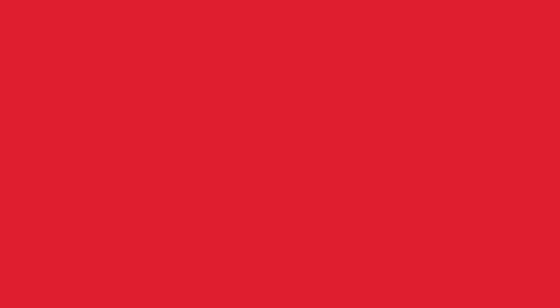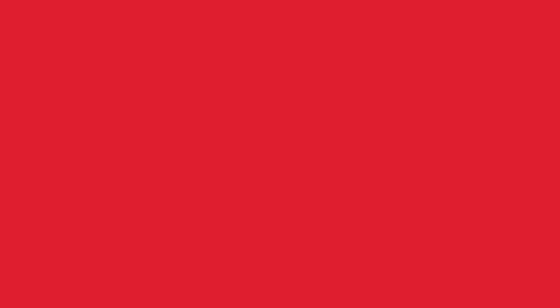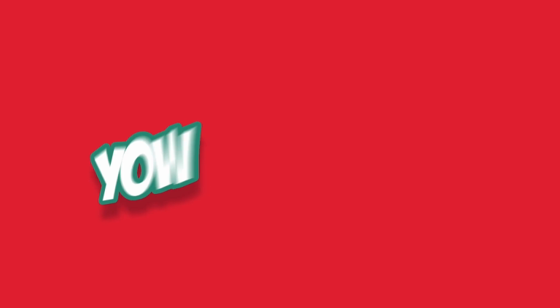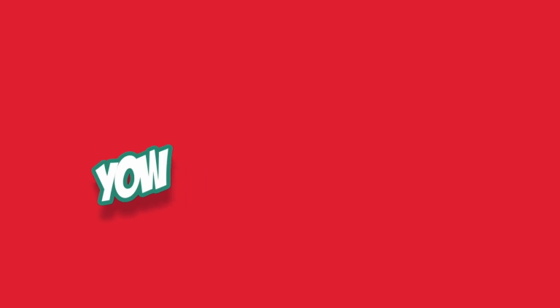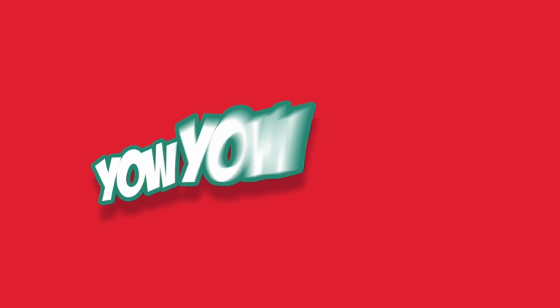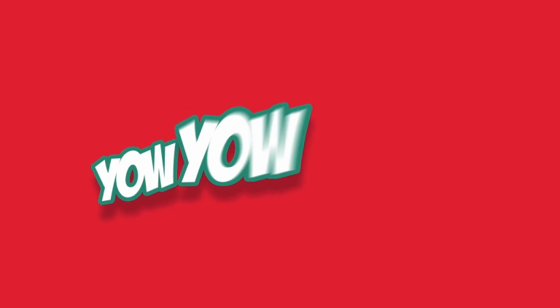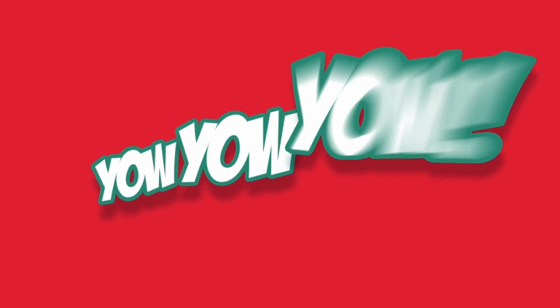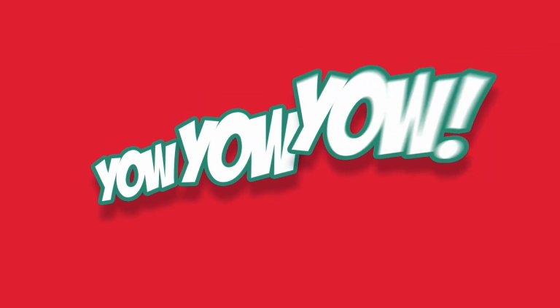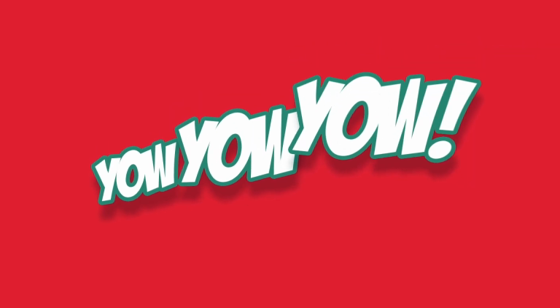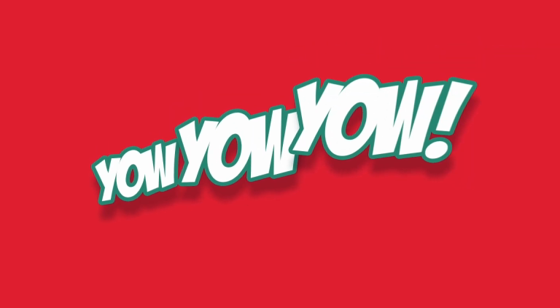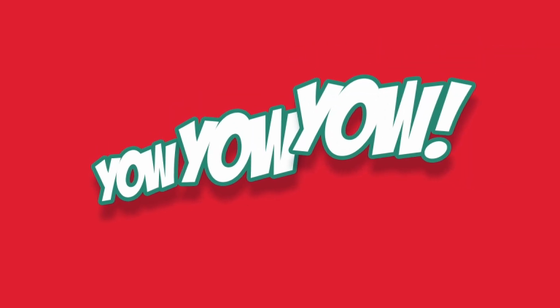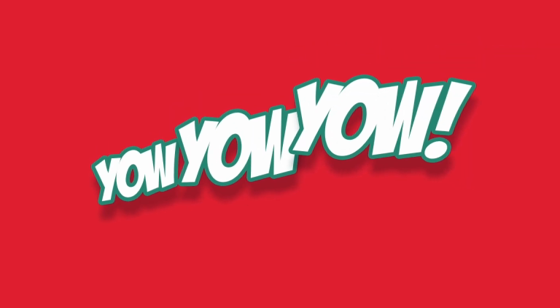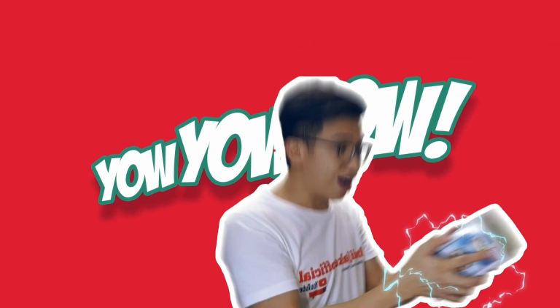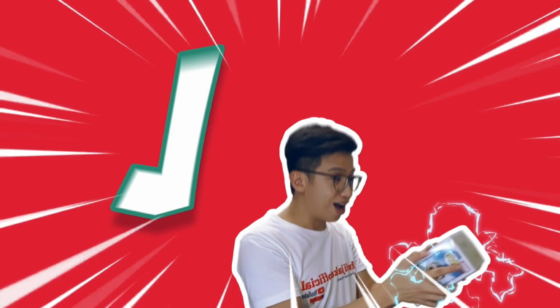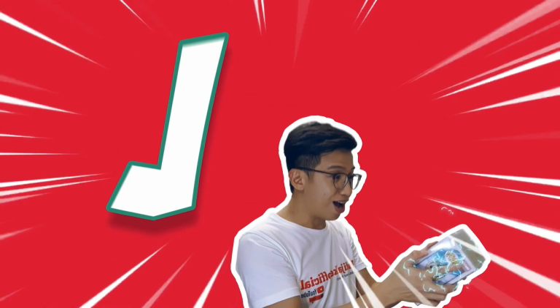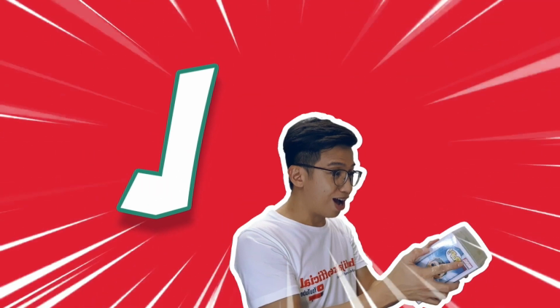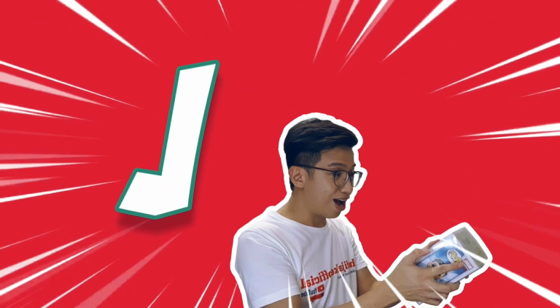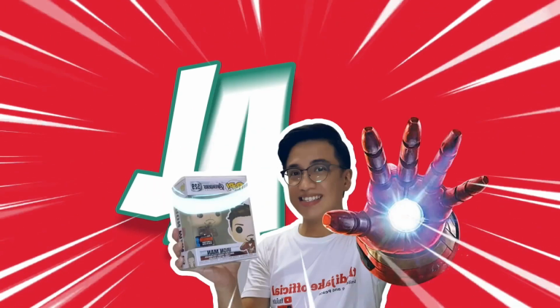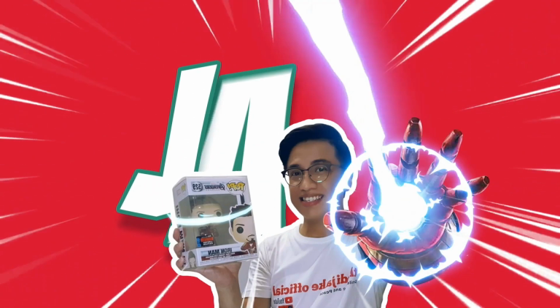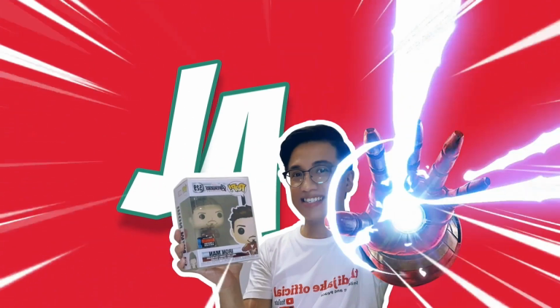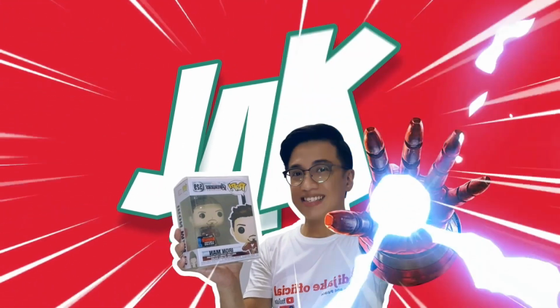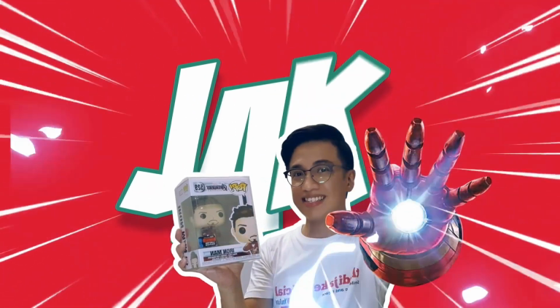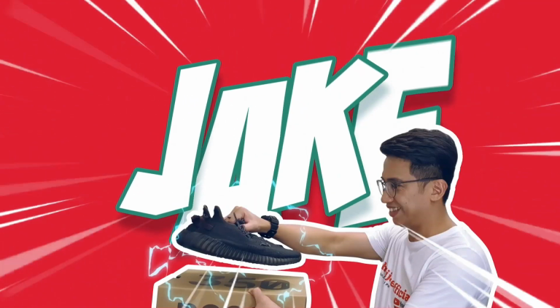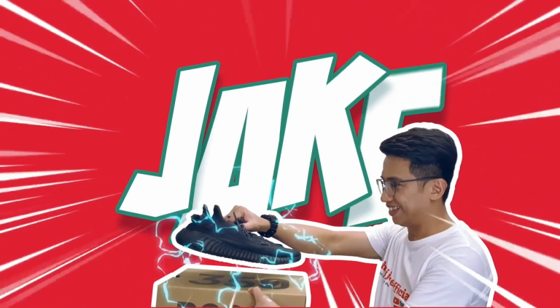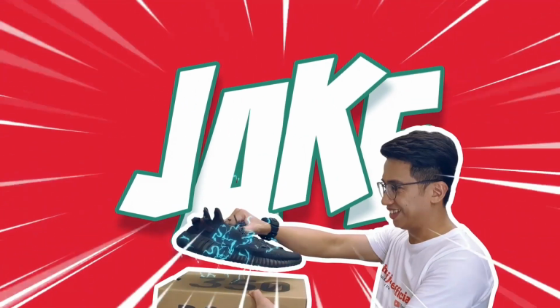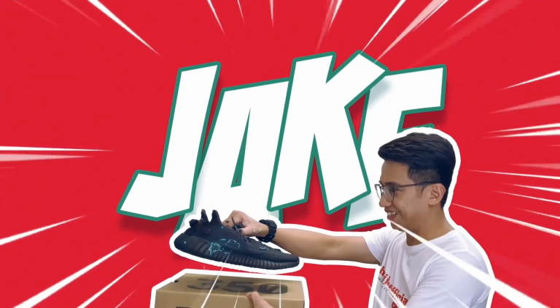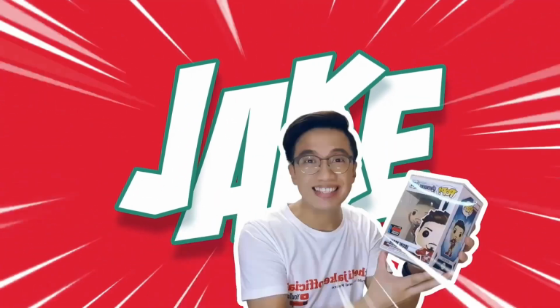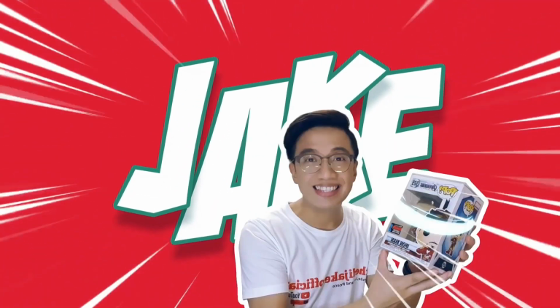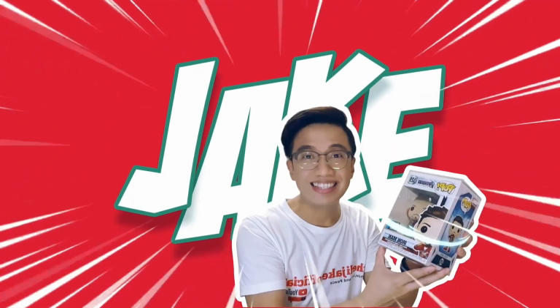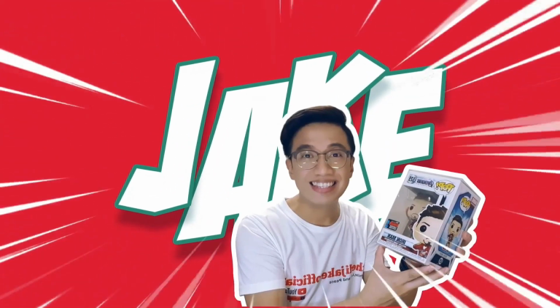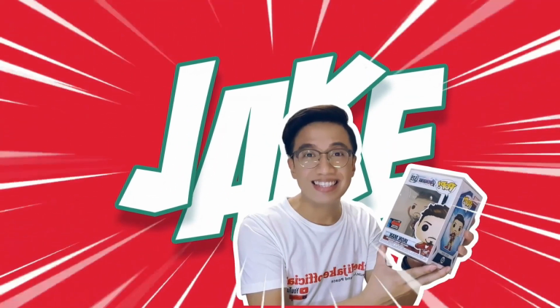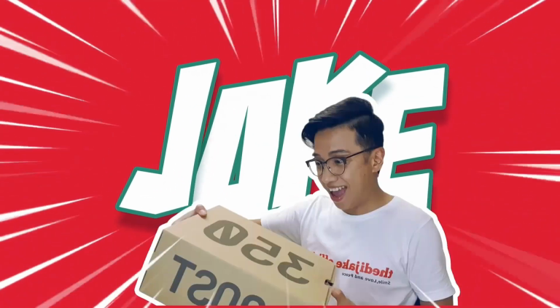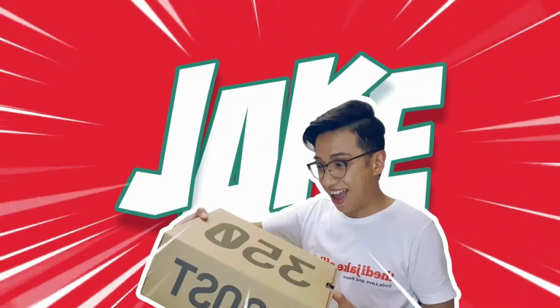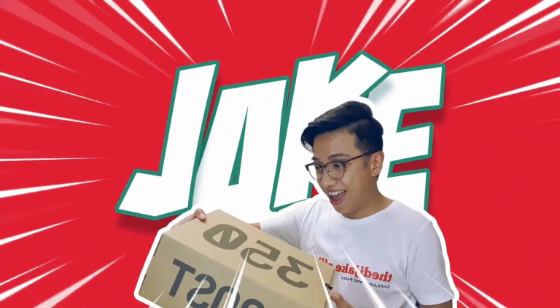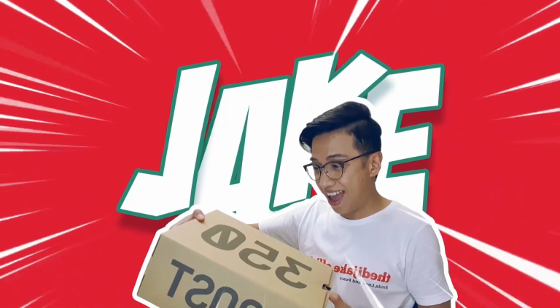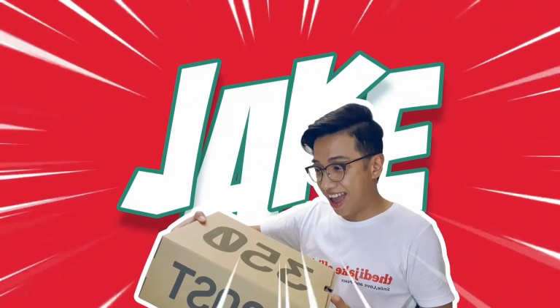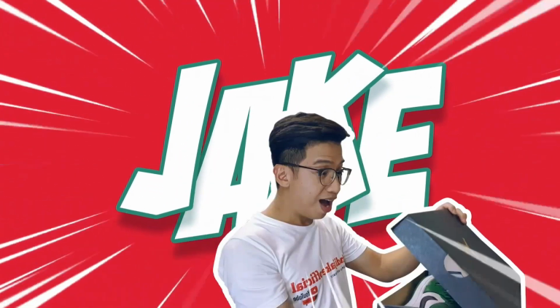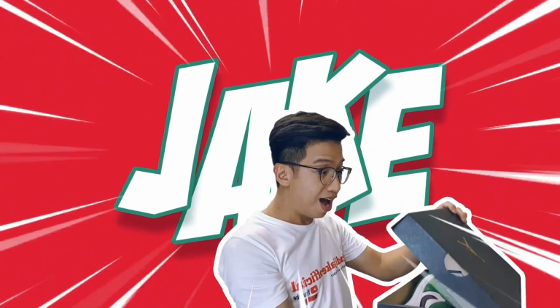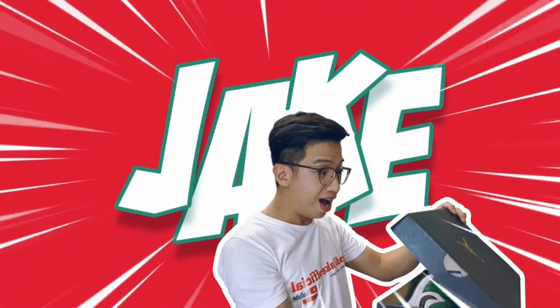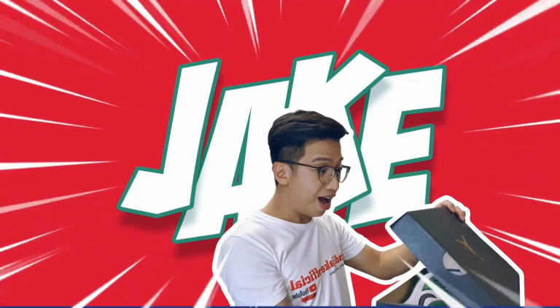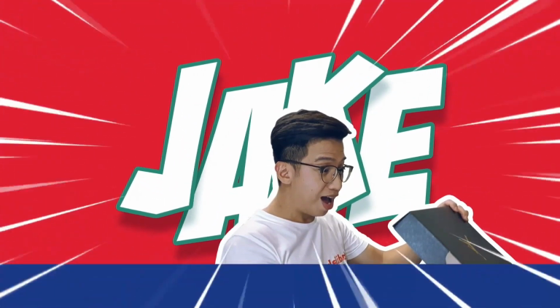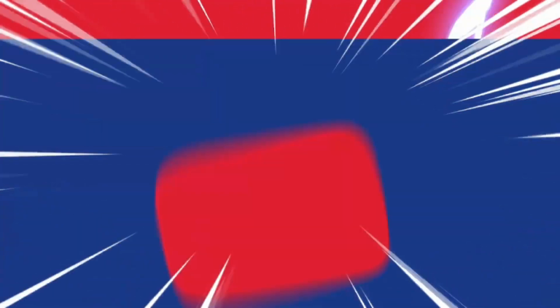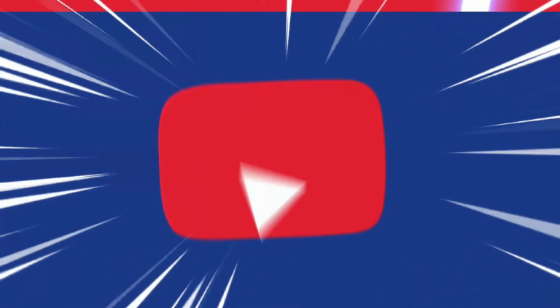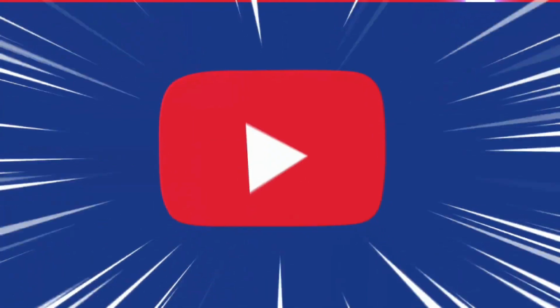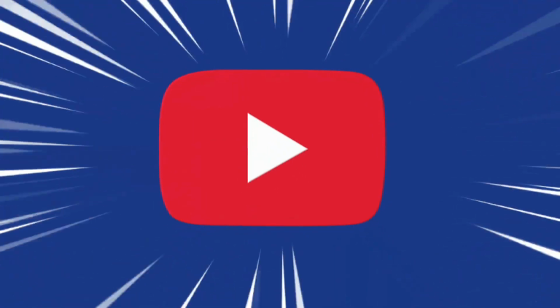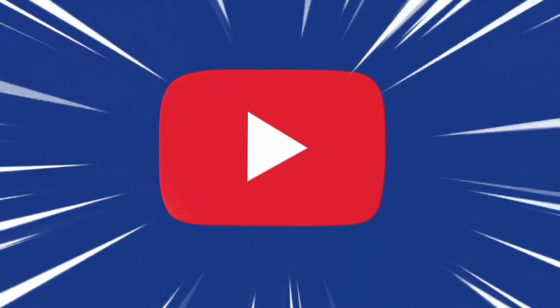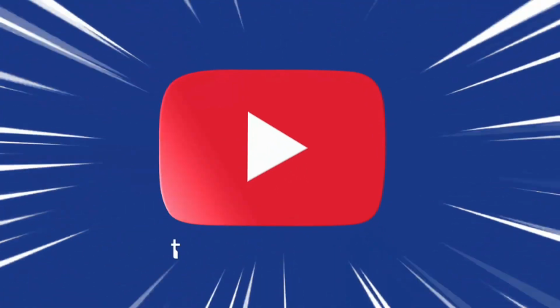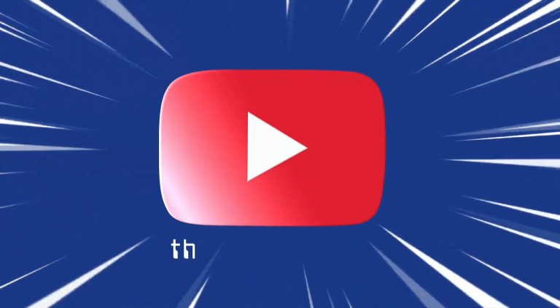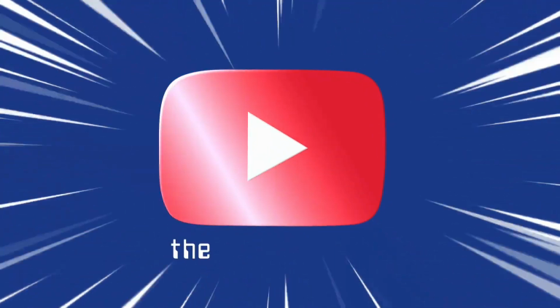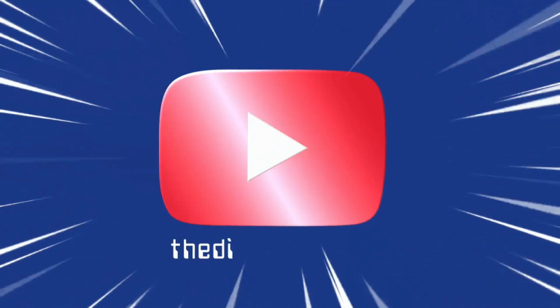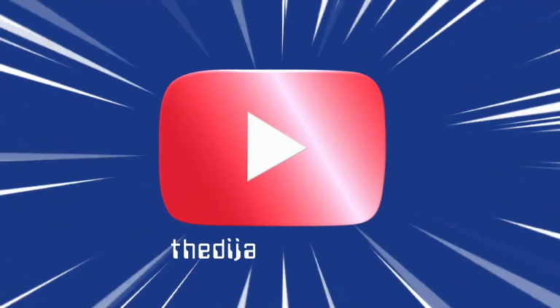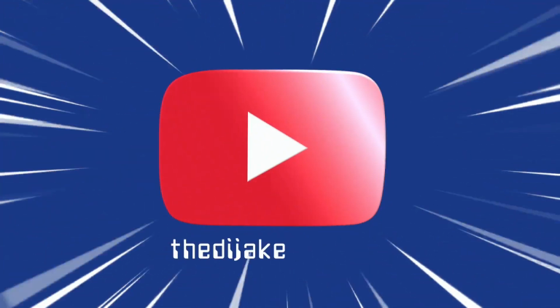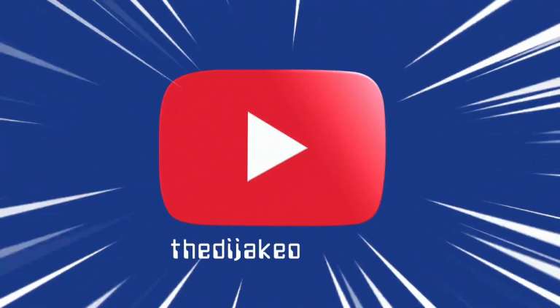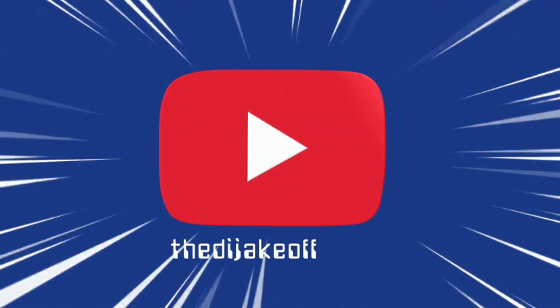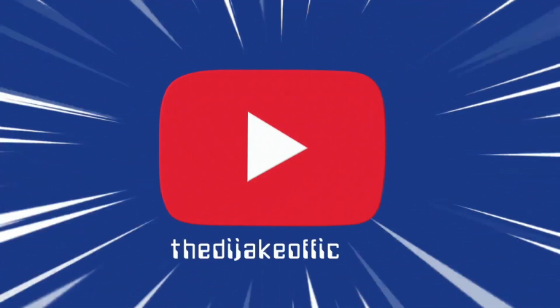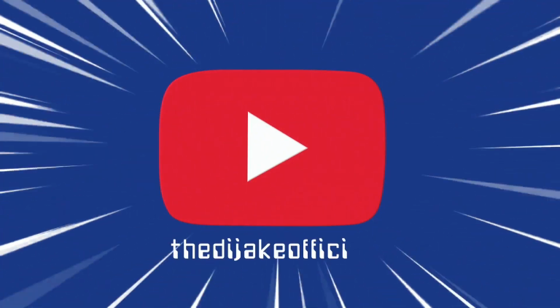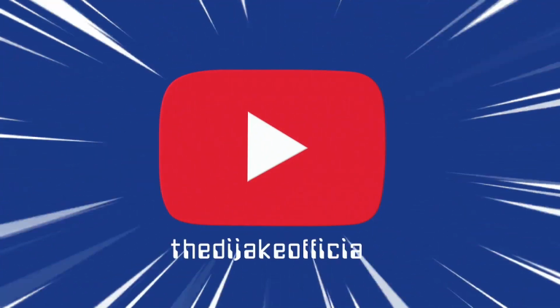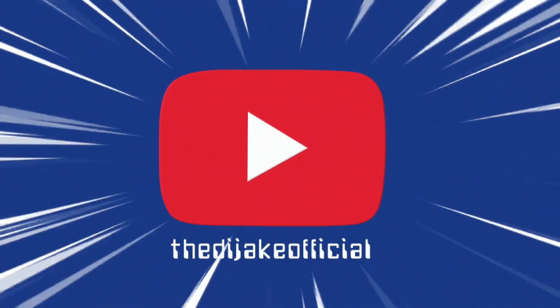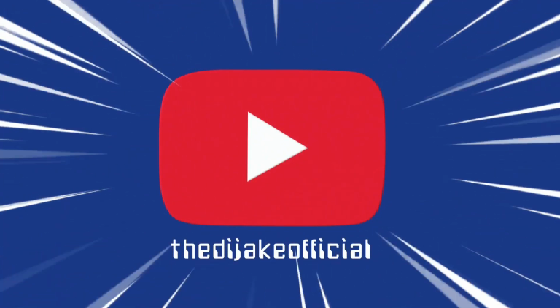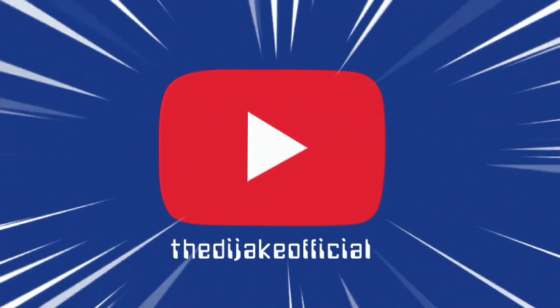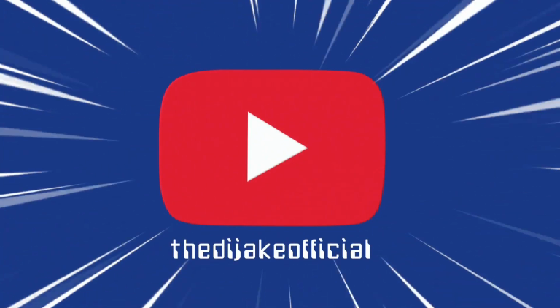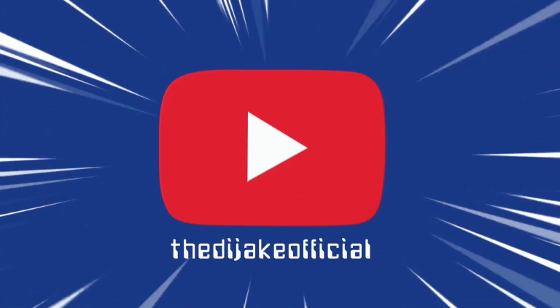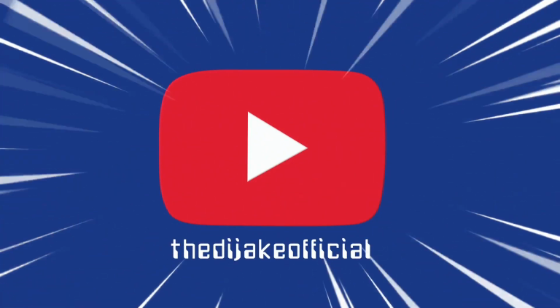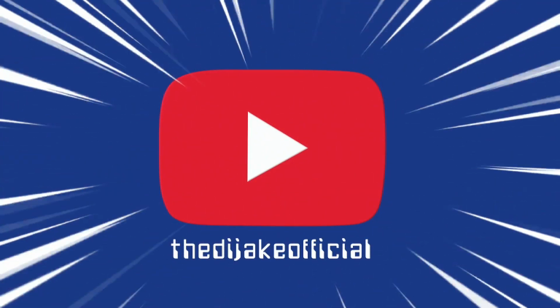Yo! Yo! Yo! J-A-K-Q! Daddy Jake here and welcome to my YouTube channel!